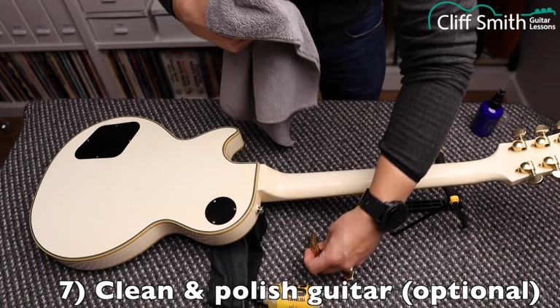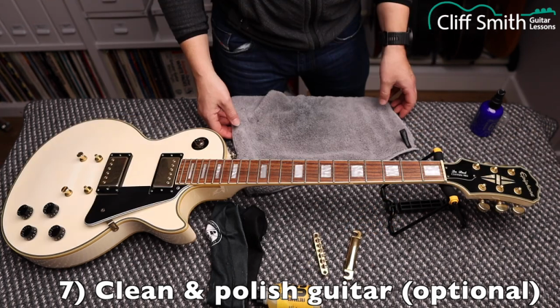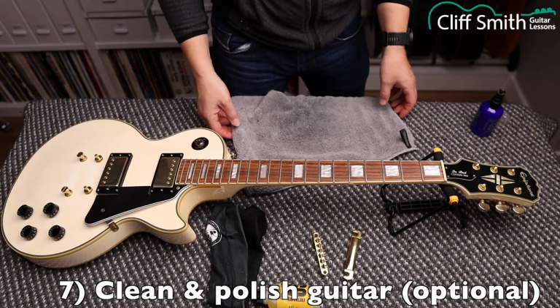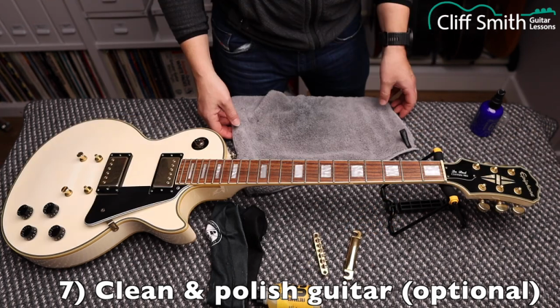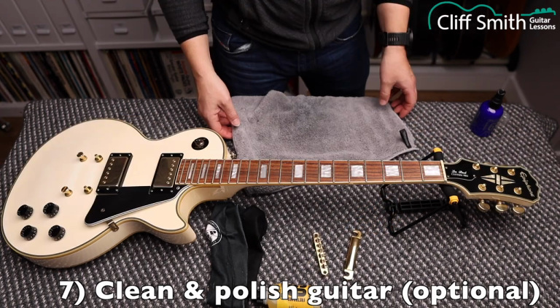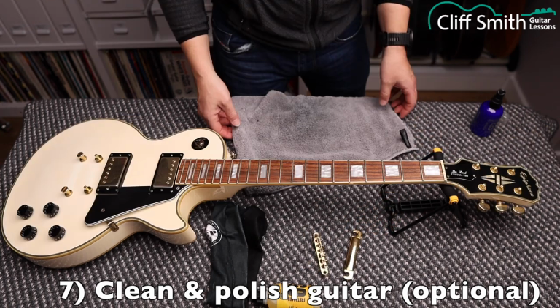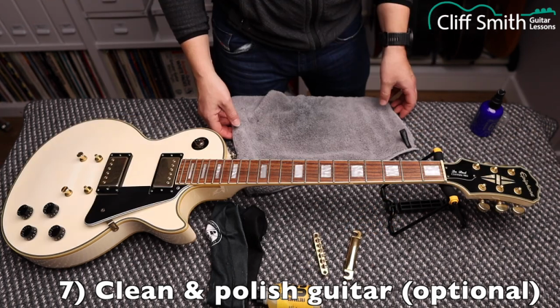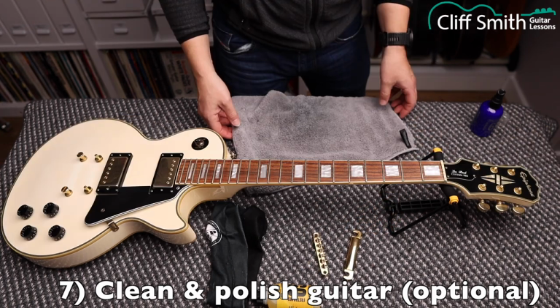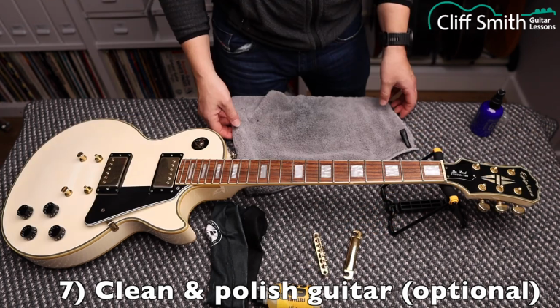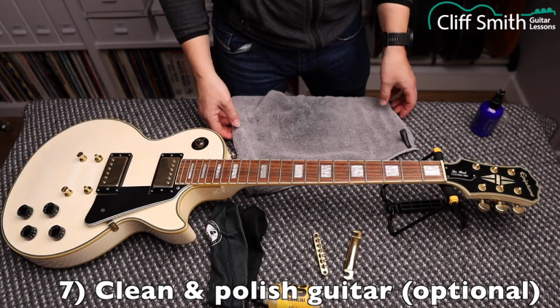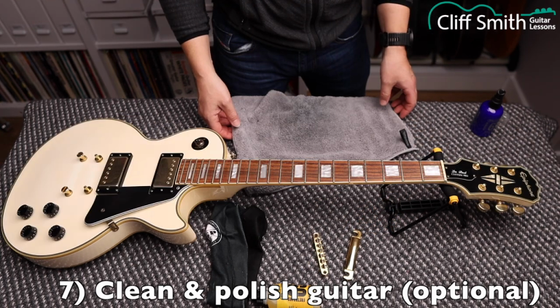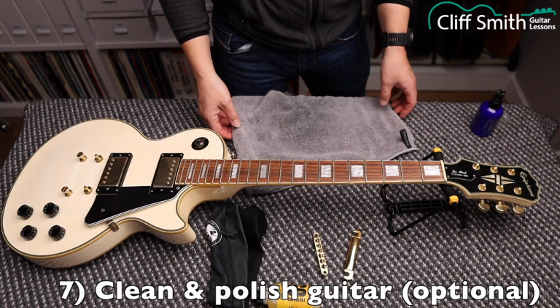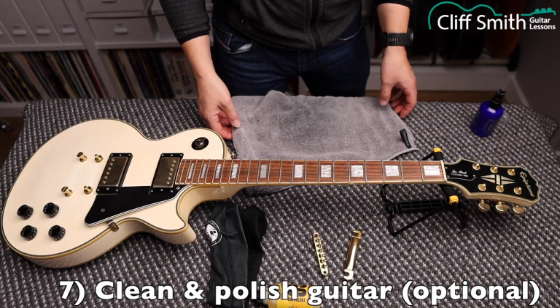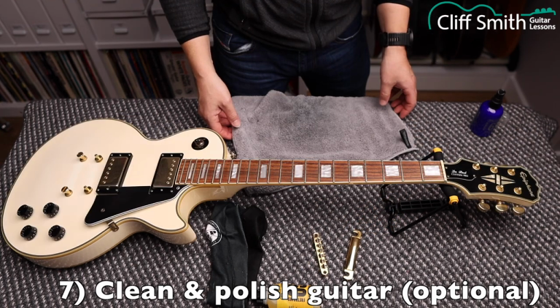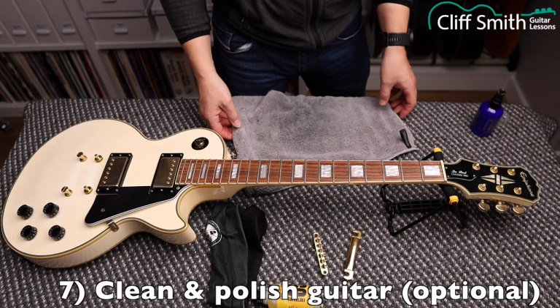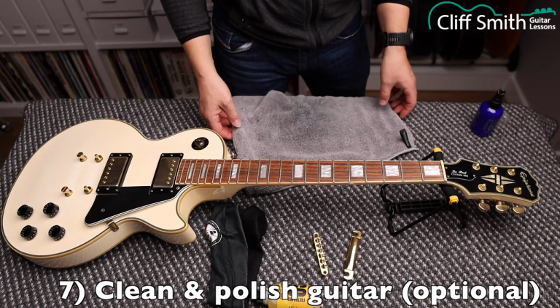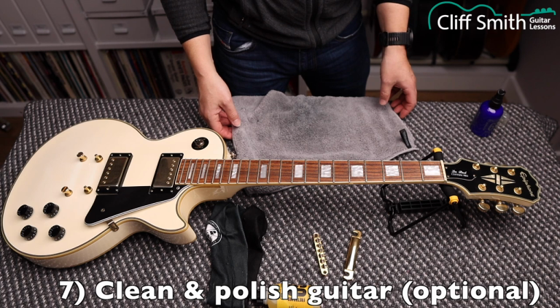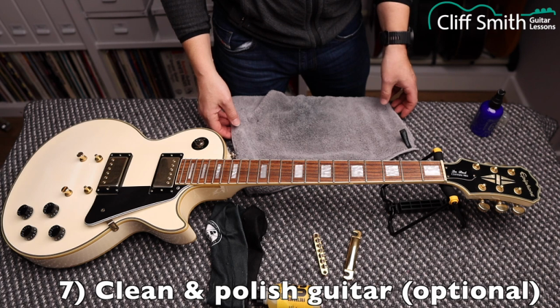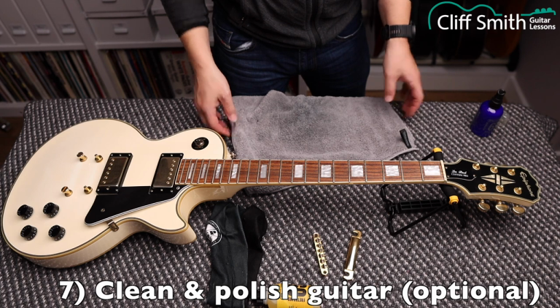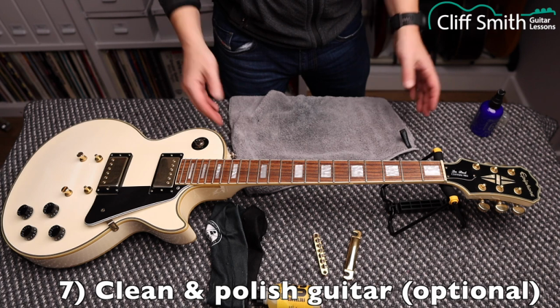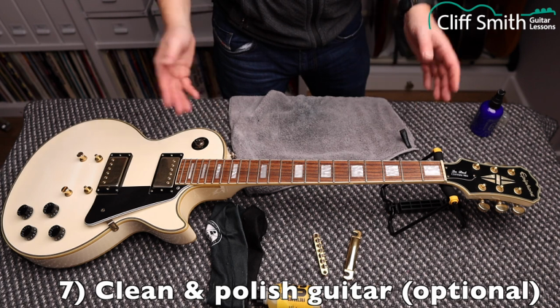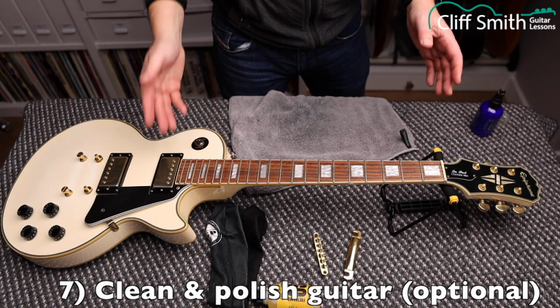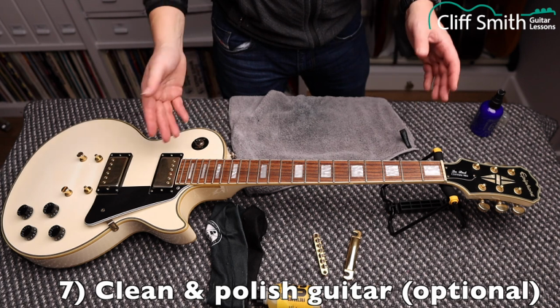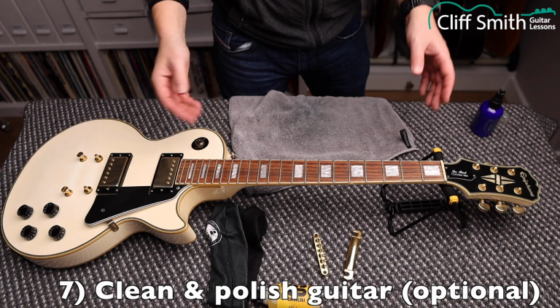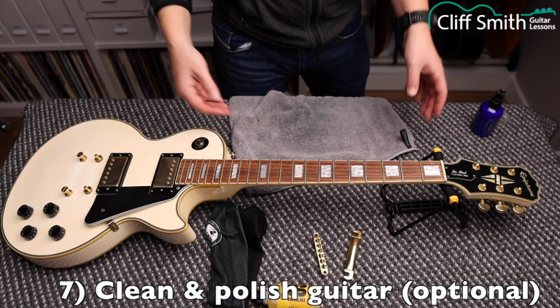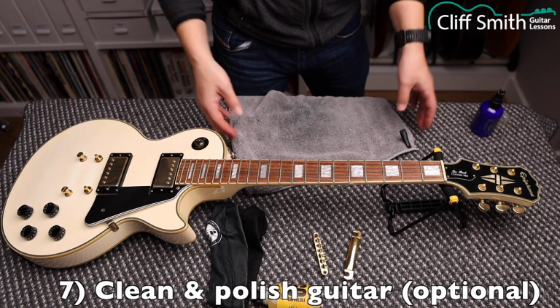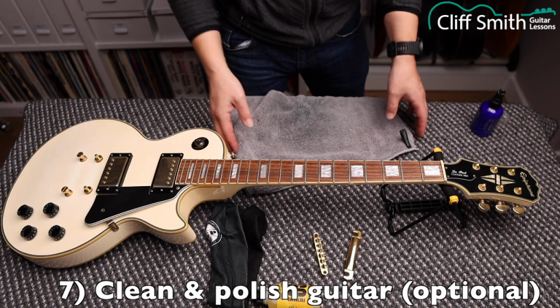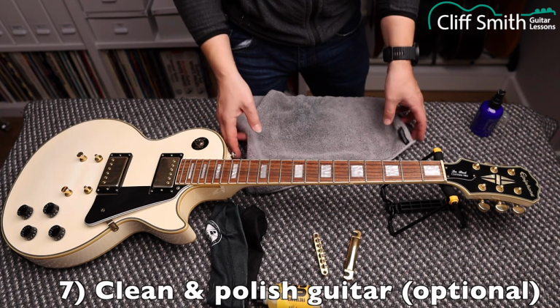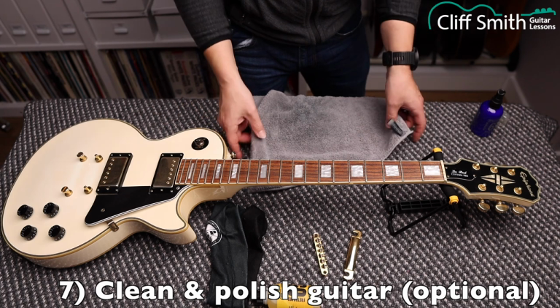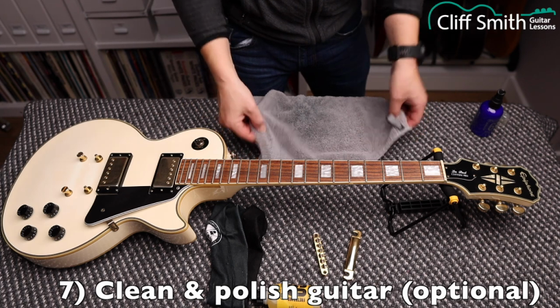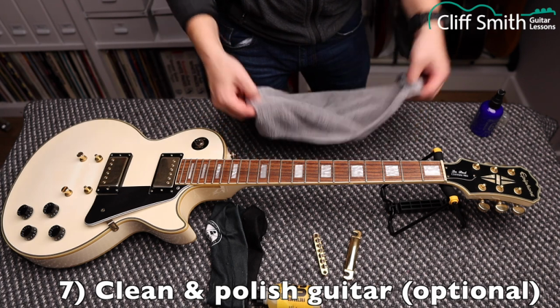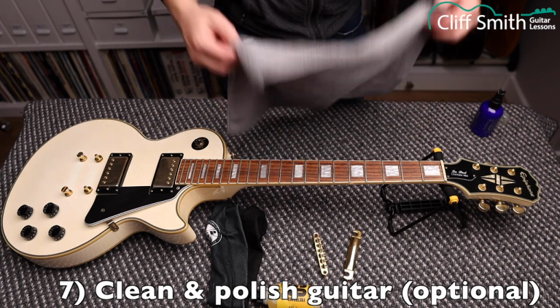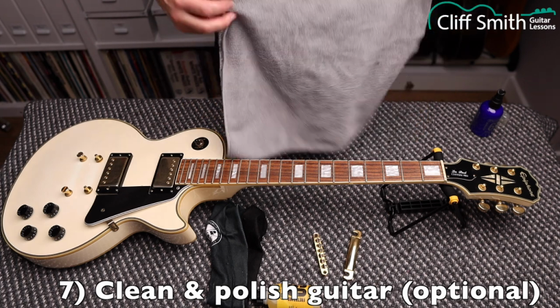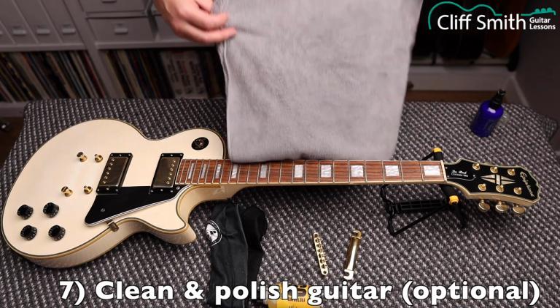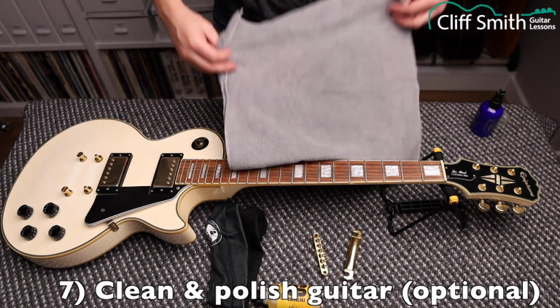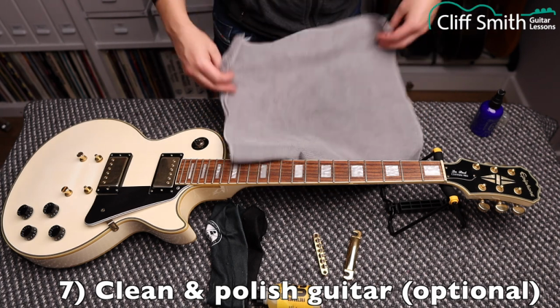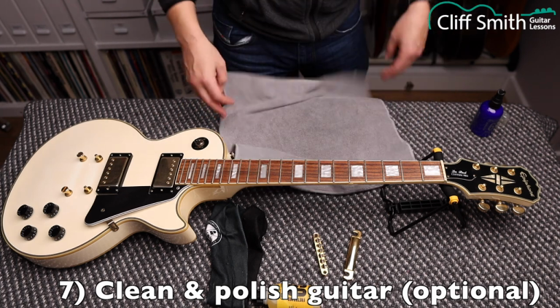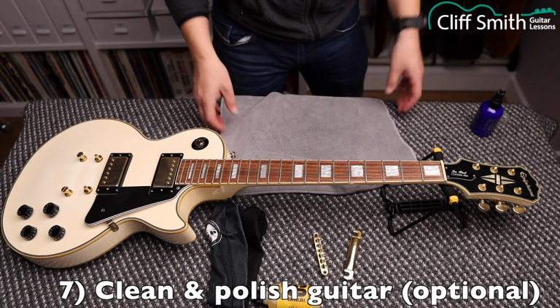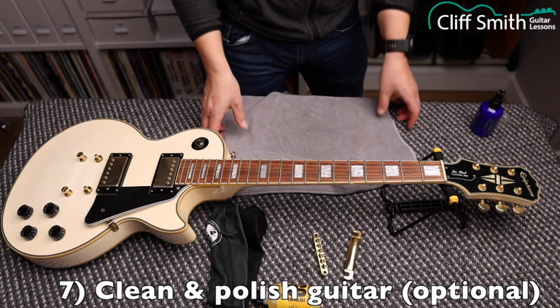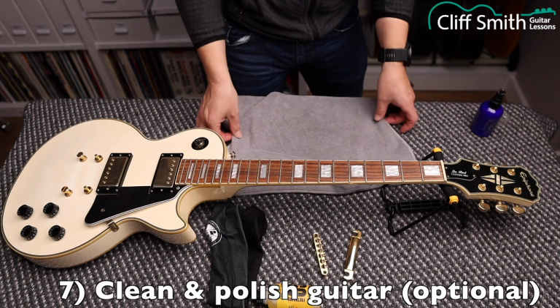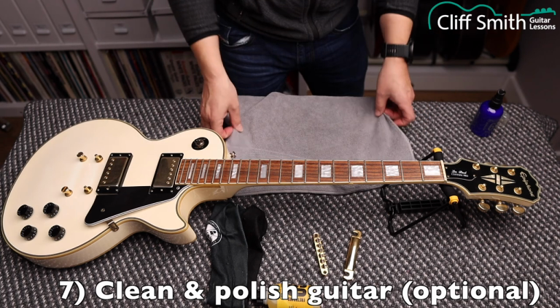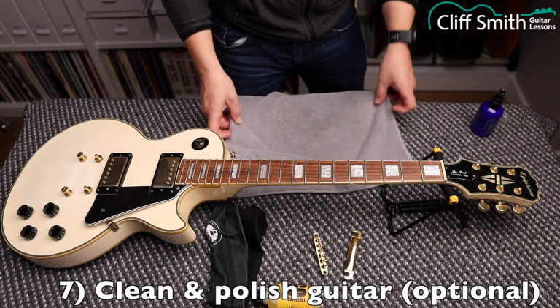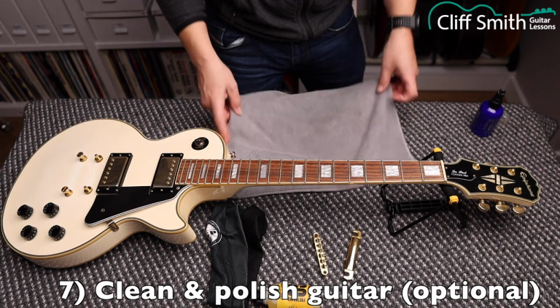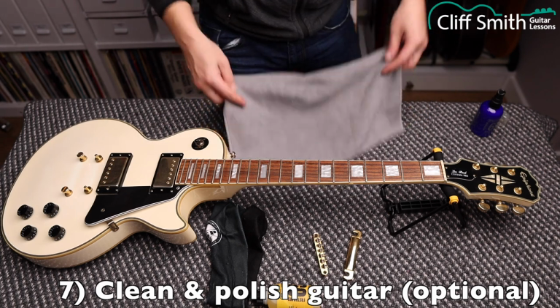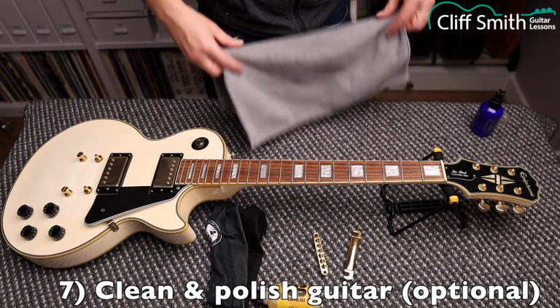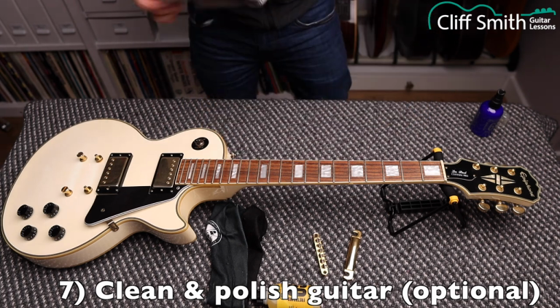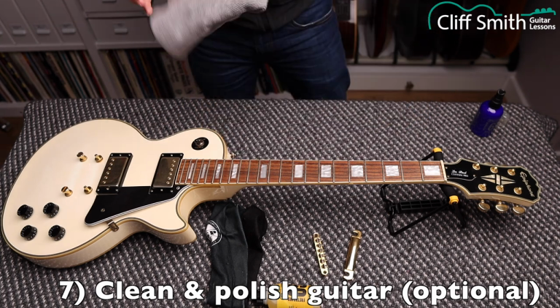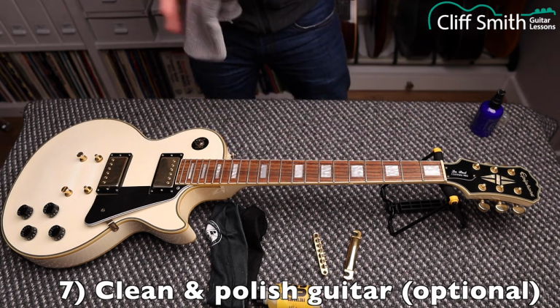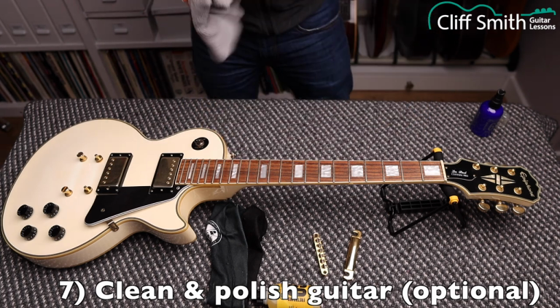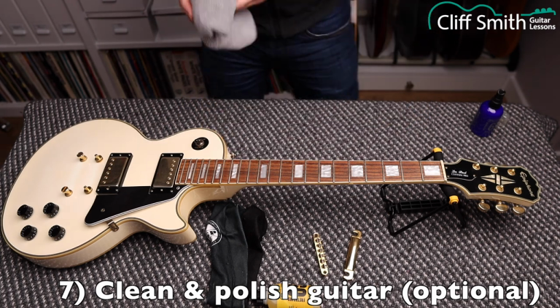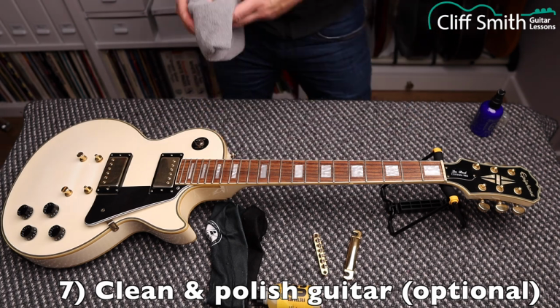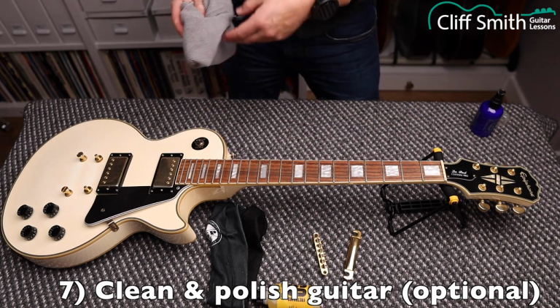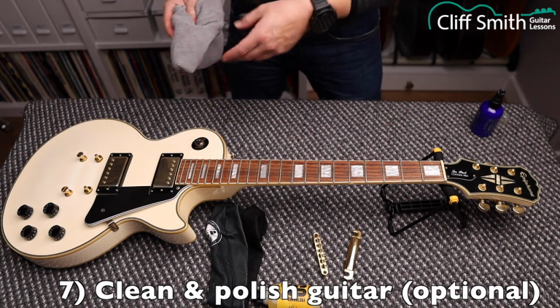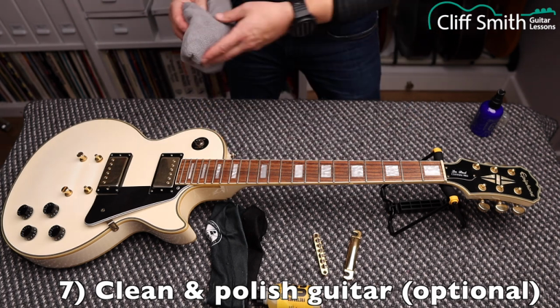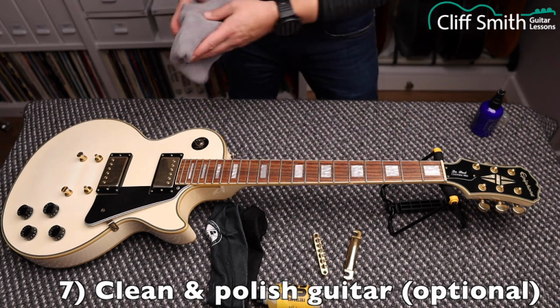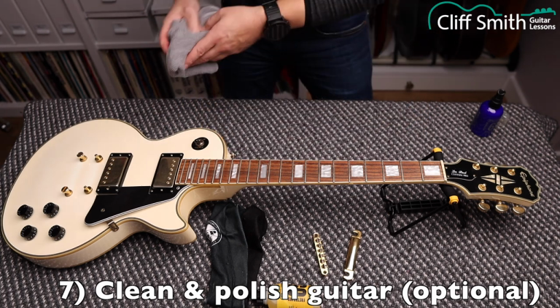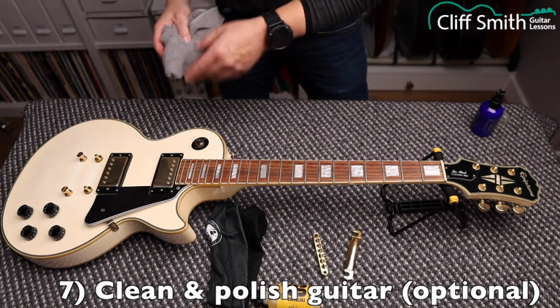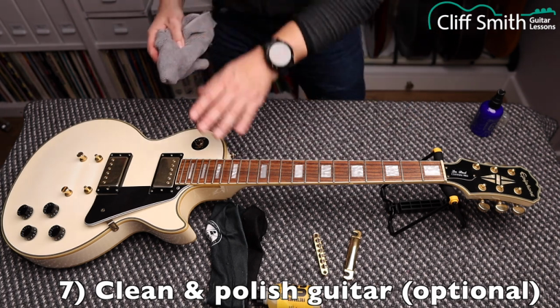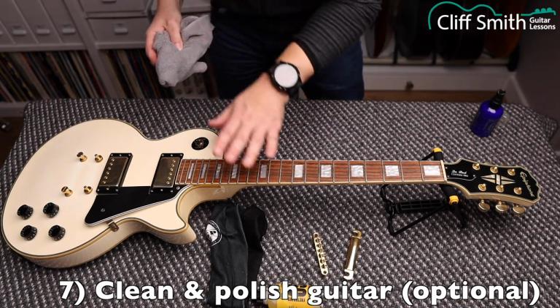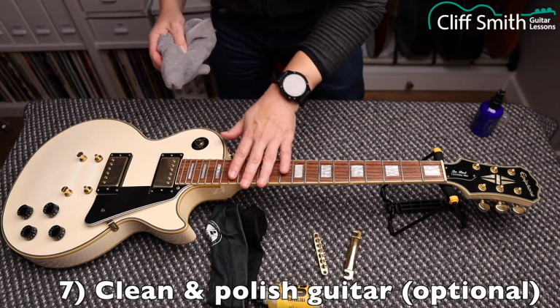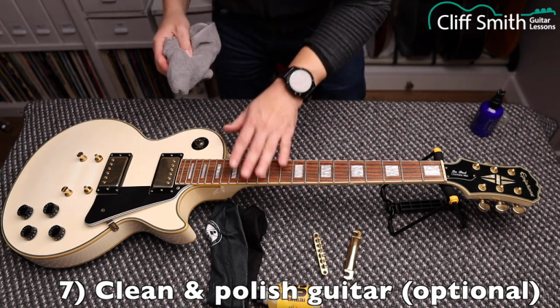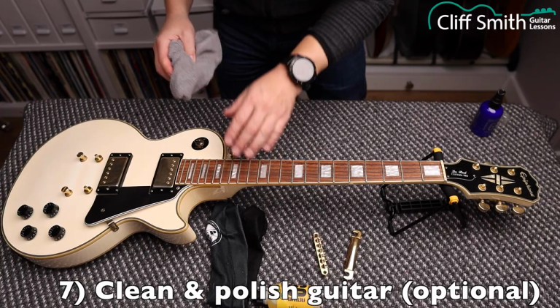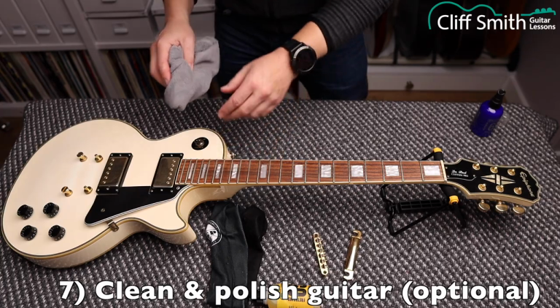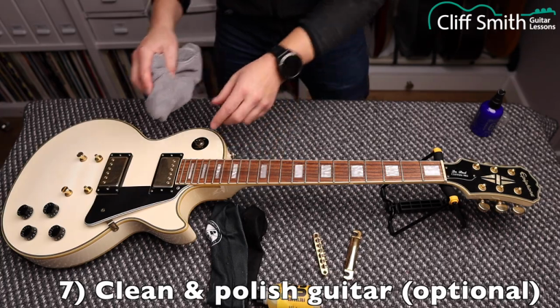Once we've applied the polish to the guitar, we now need to polish it off. Use the other side of the cloth and polish the whole guitar — not the fretboard.